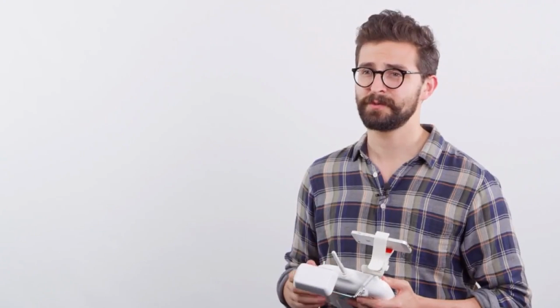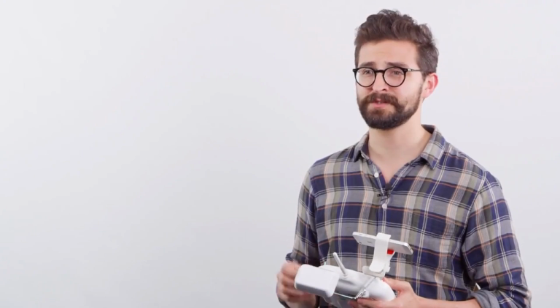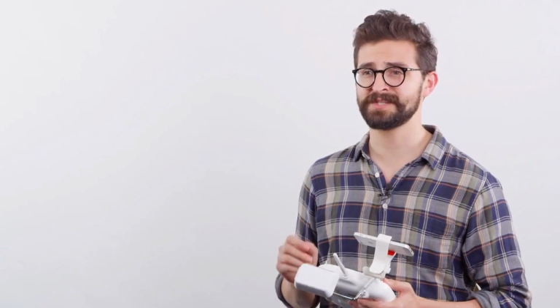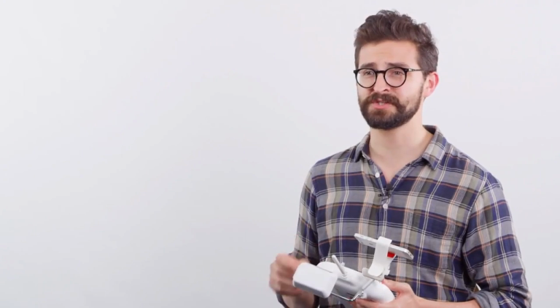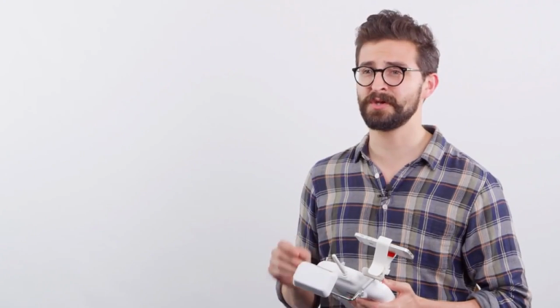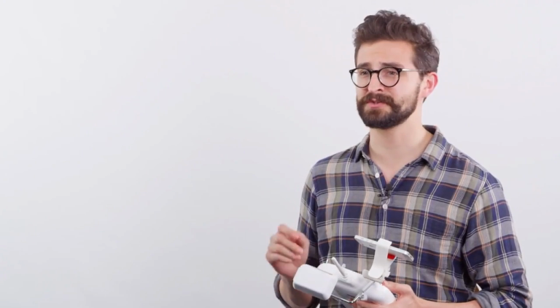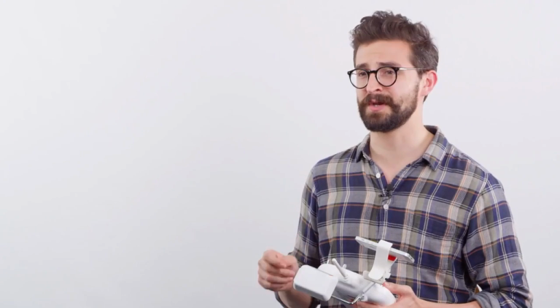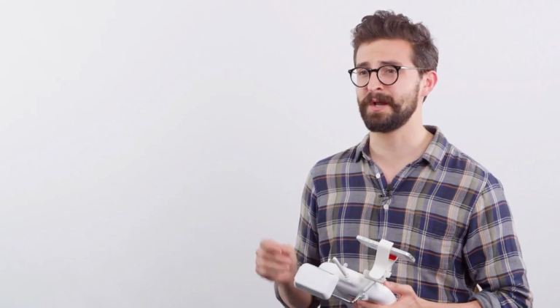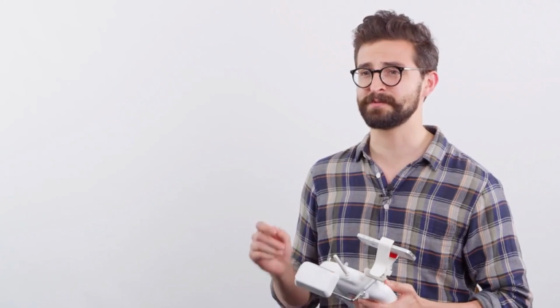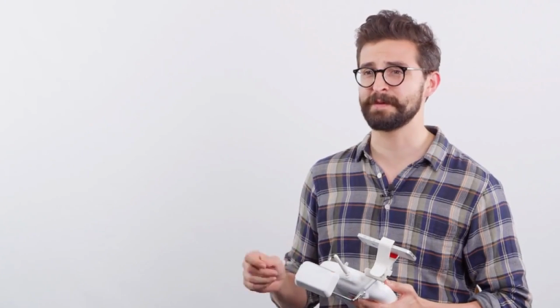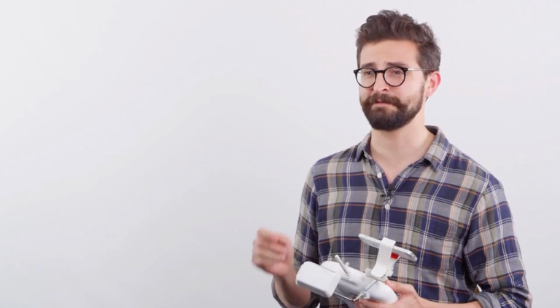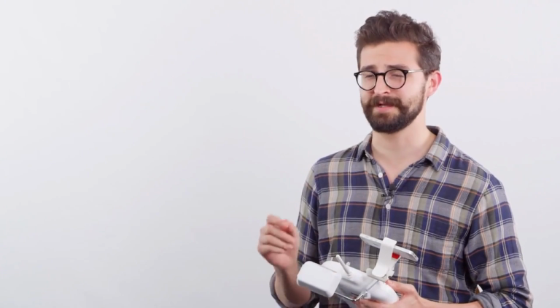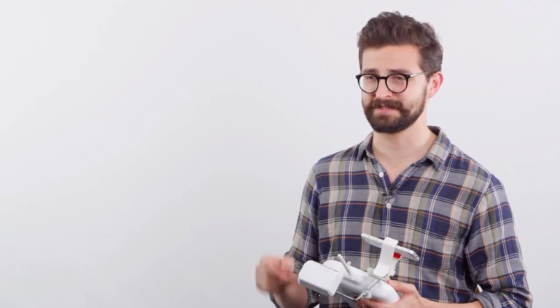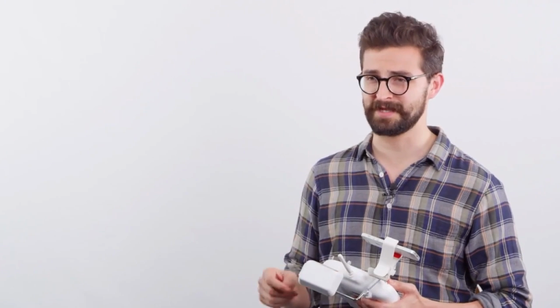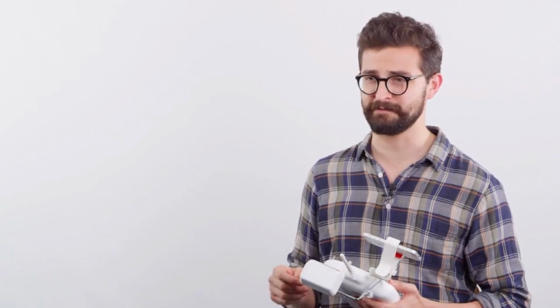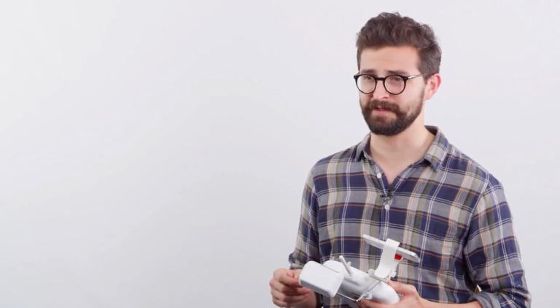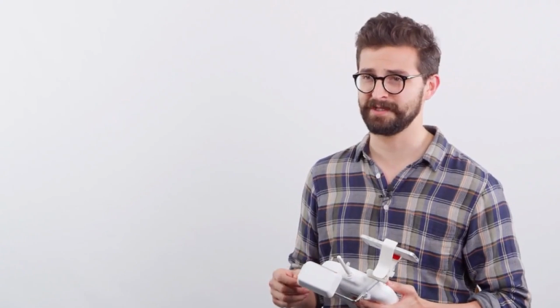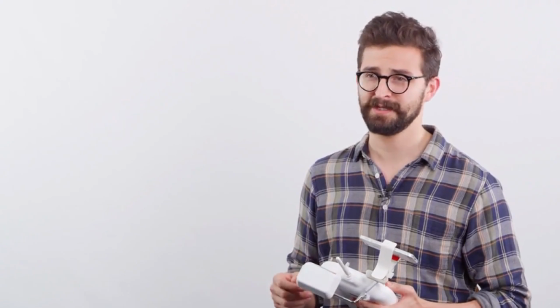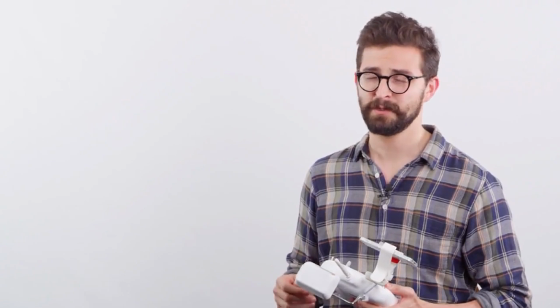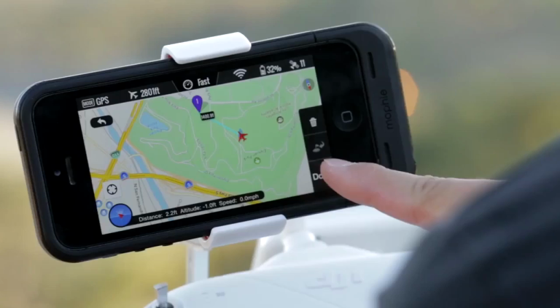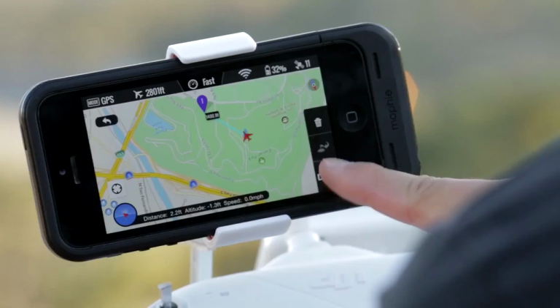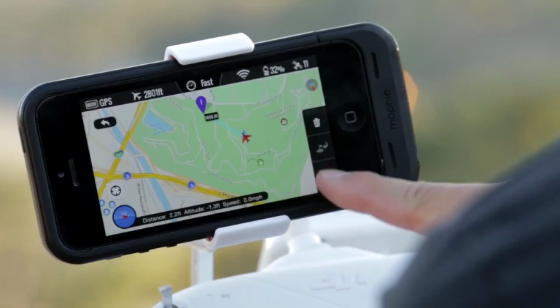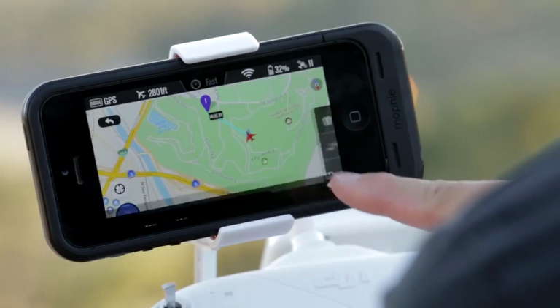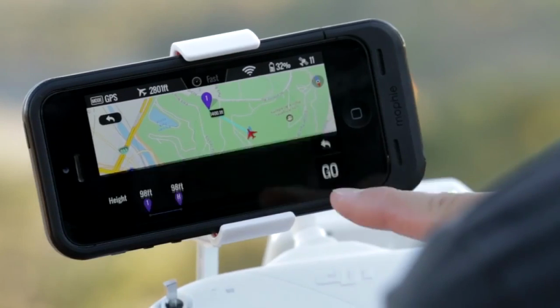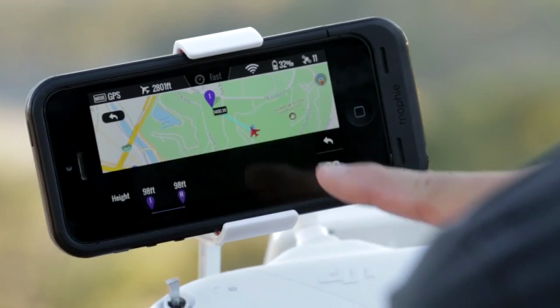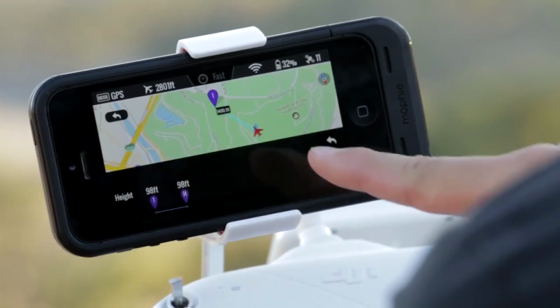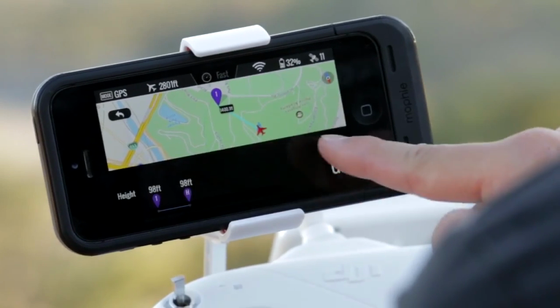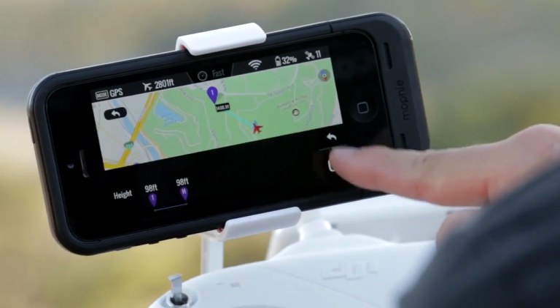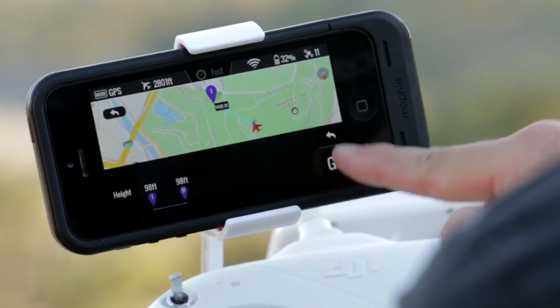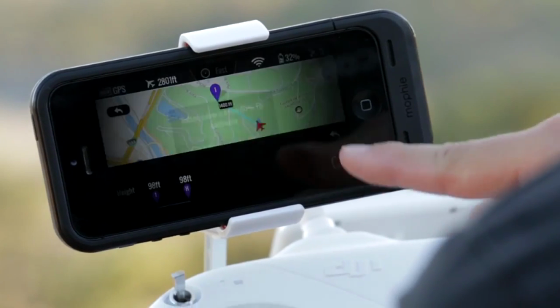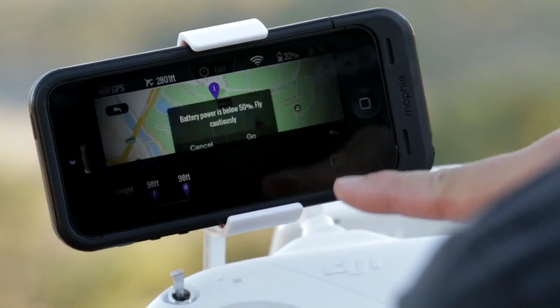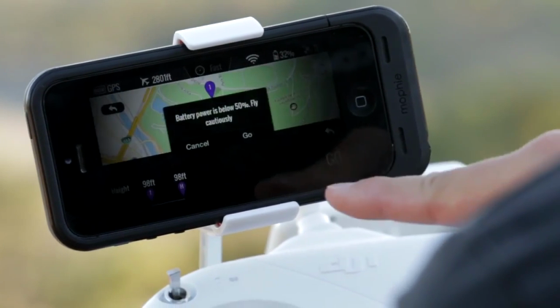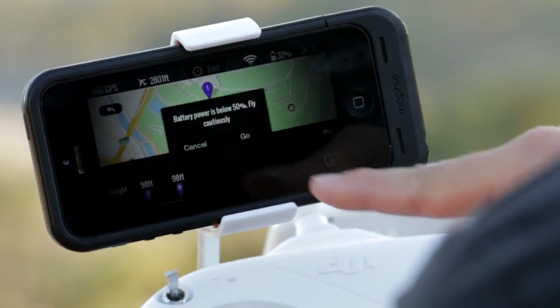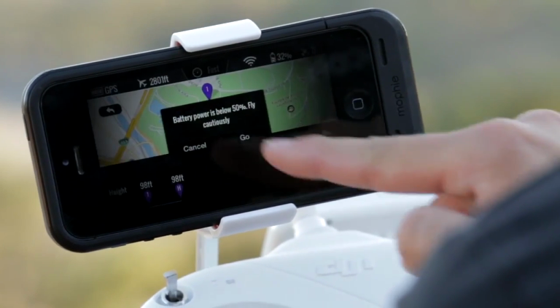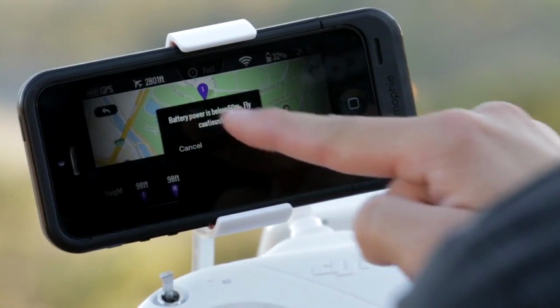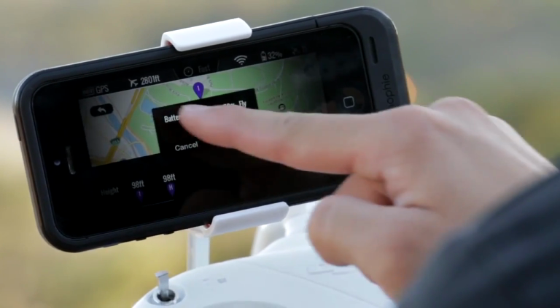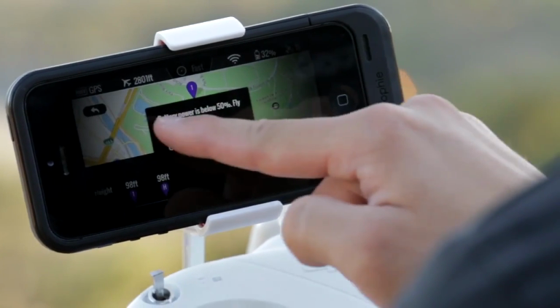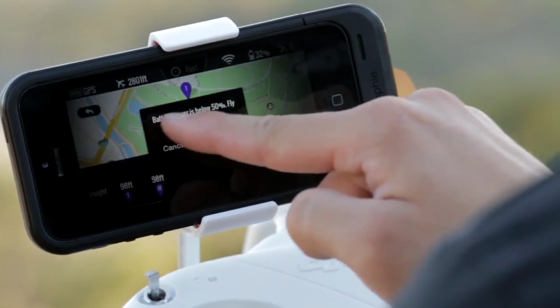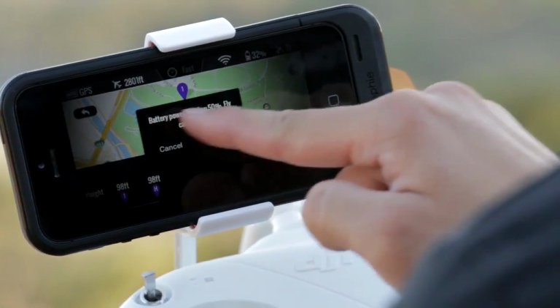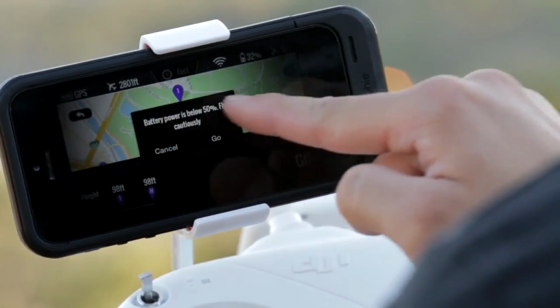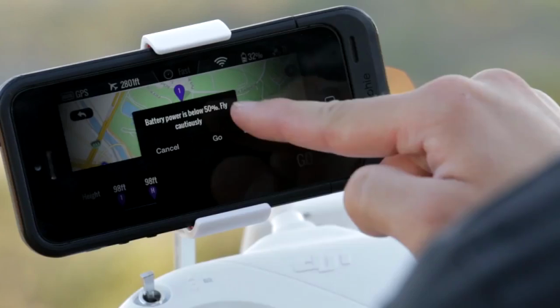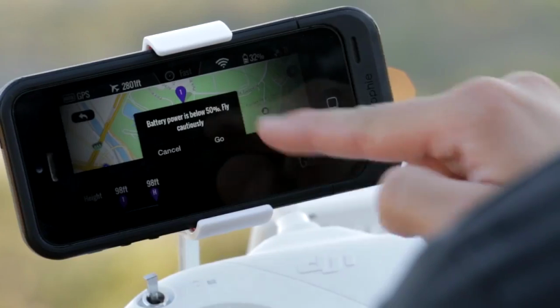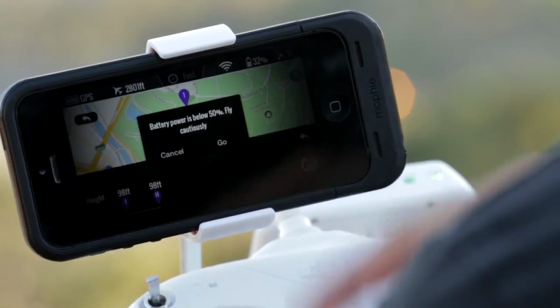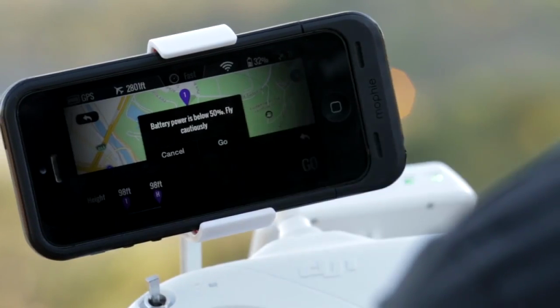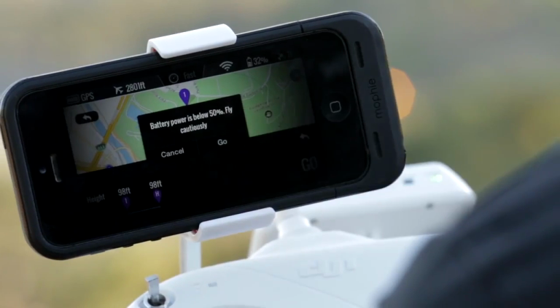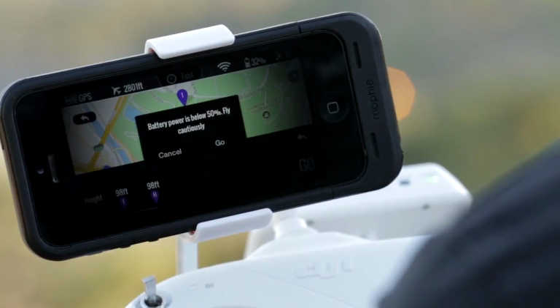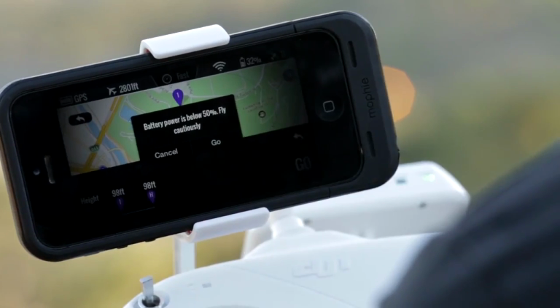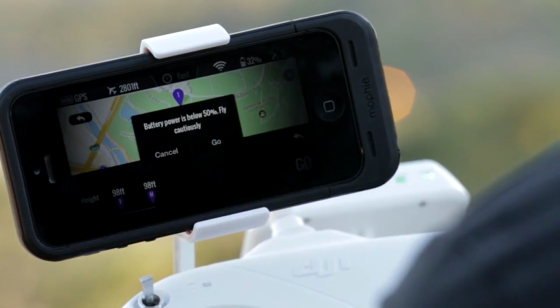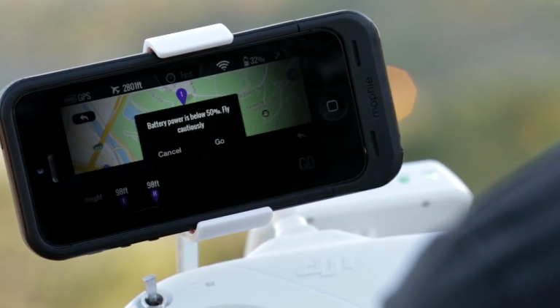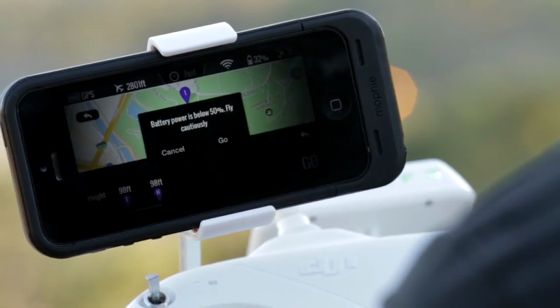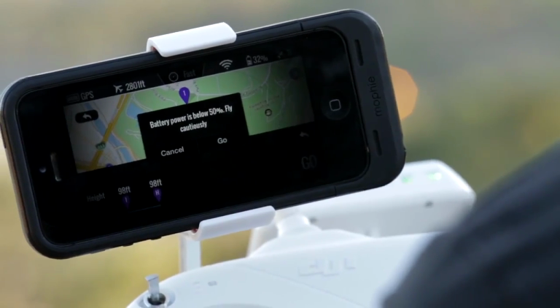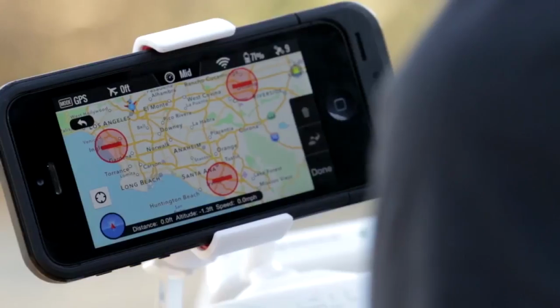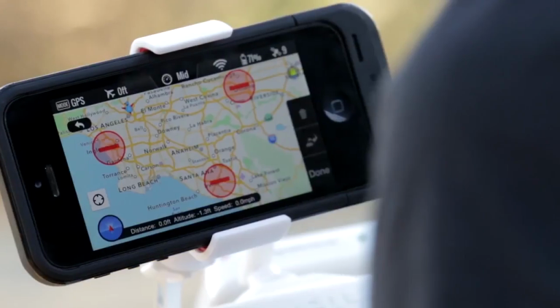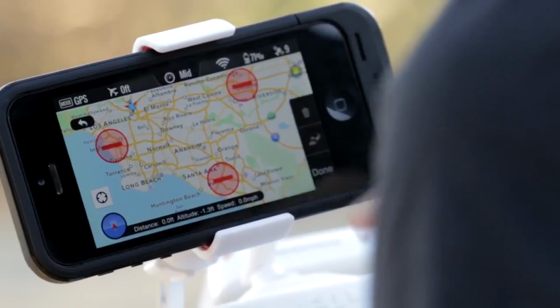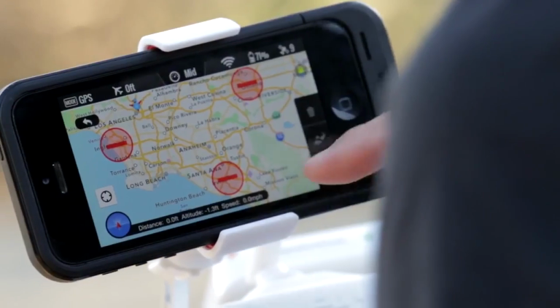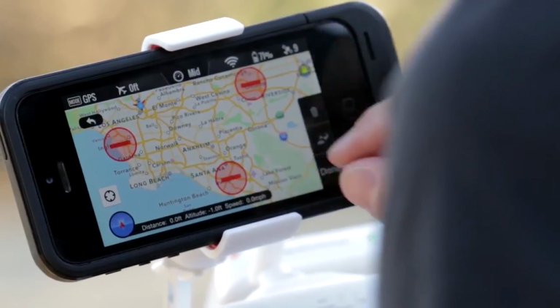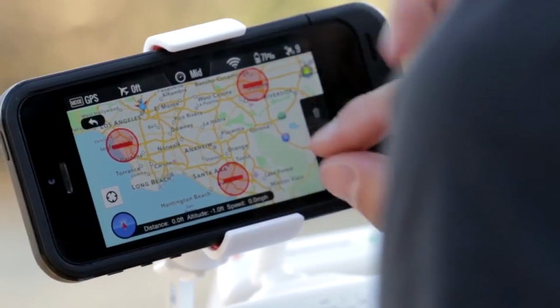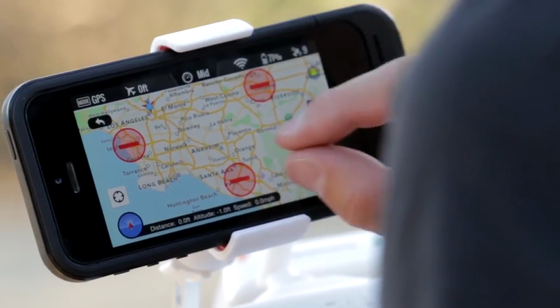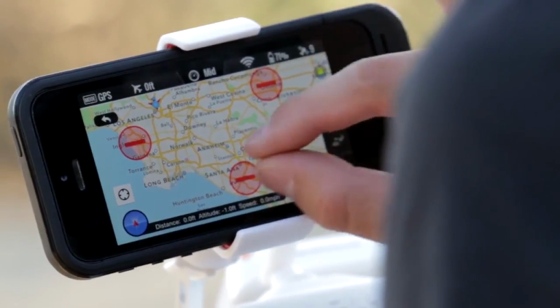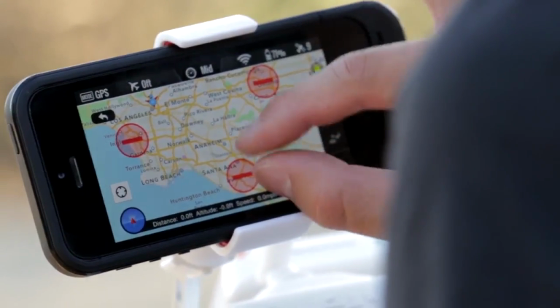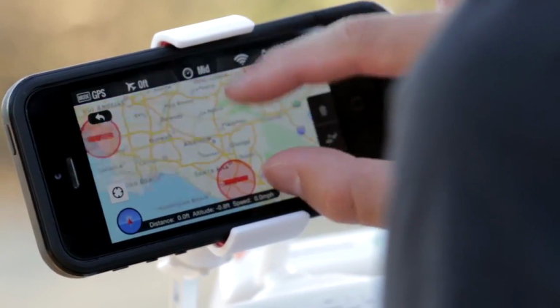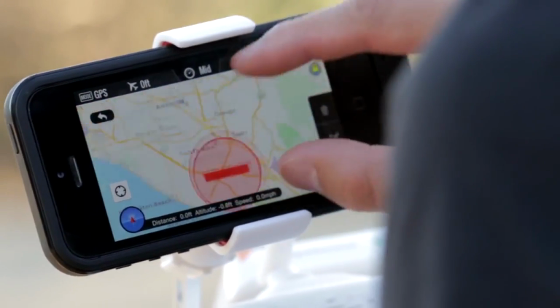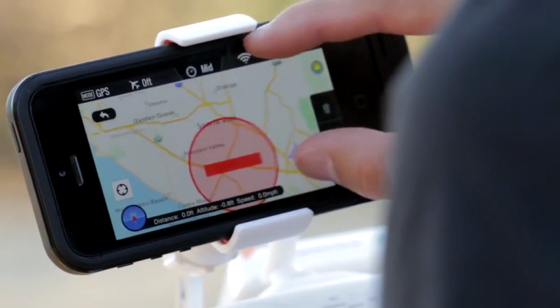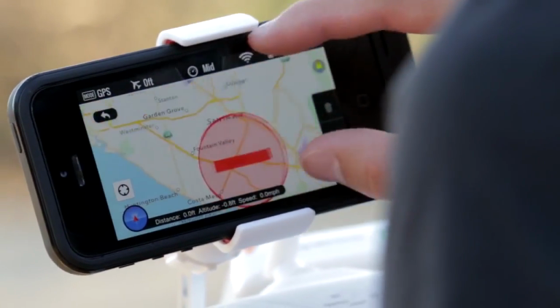Ground Station also helps me fly safely, with waypoints limited only to distances within battery range and 8 kilometers away from airports.